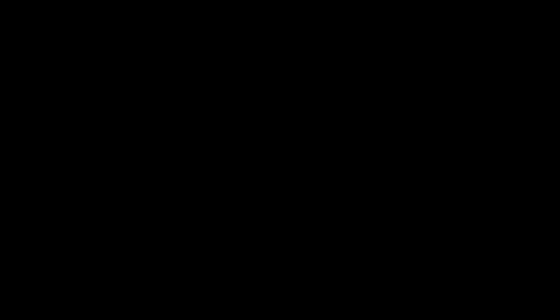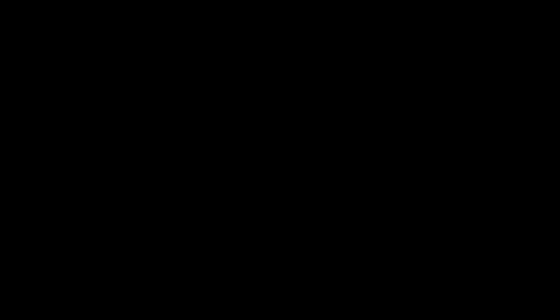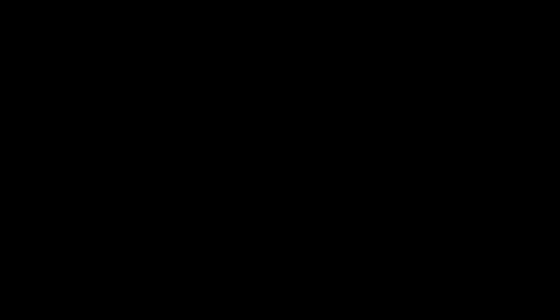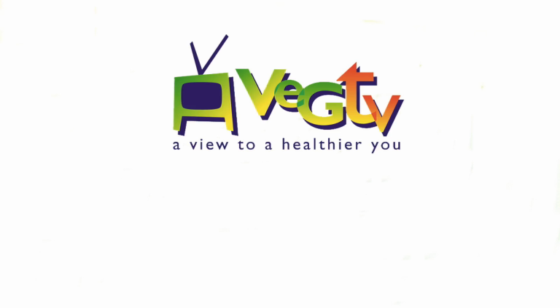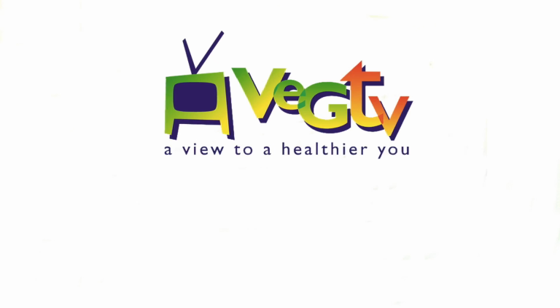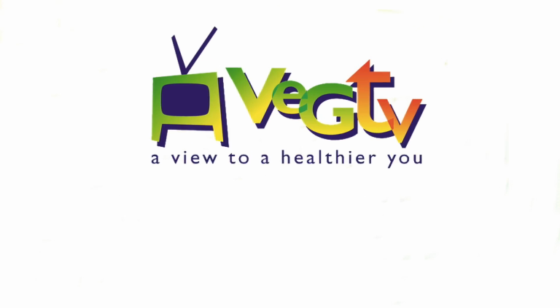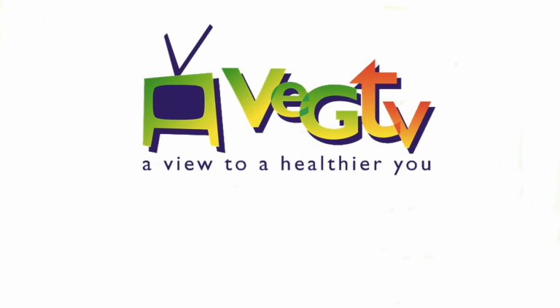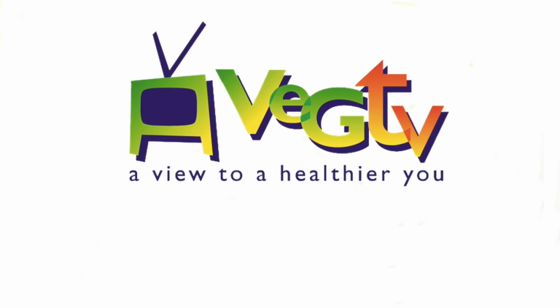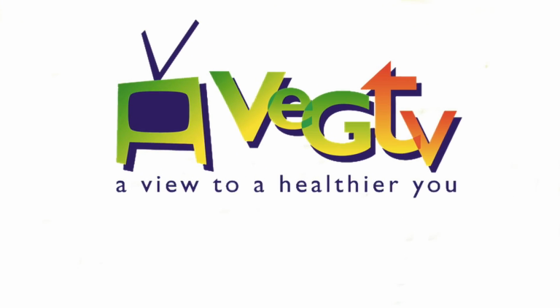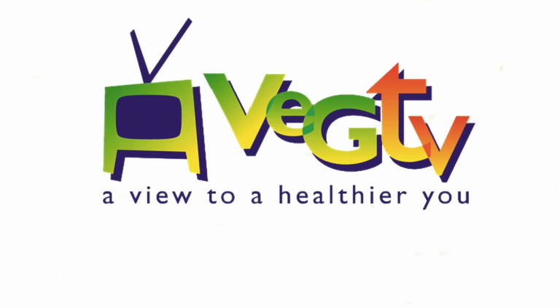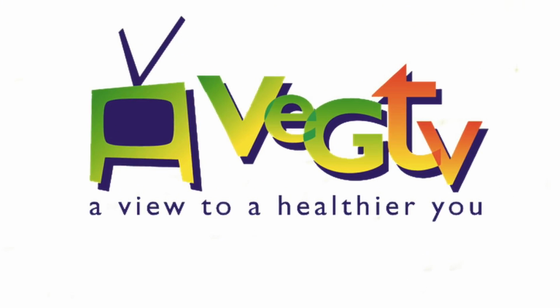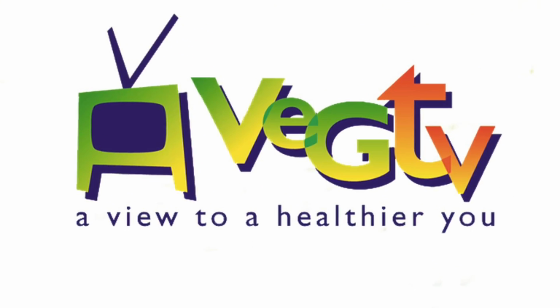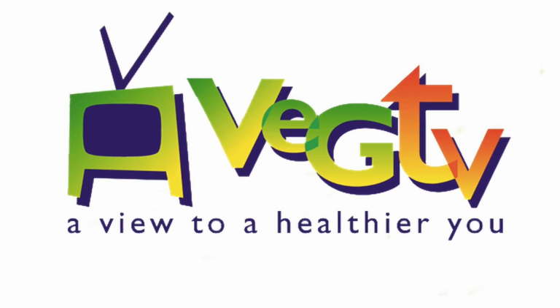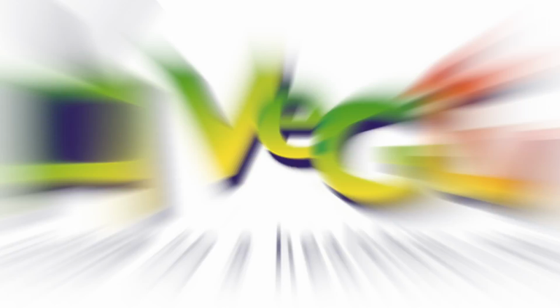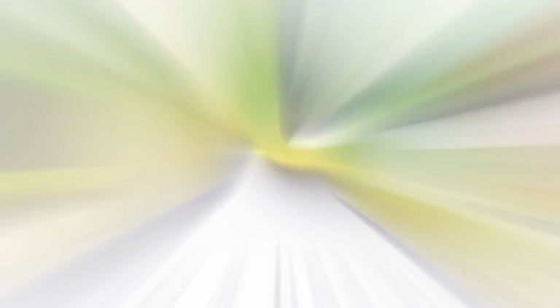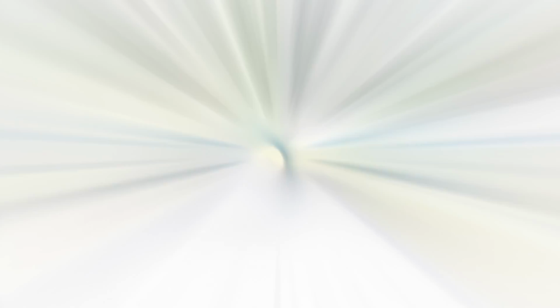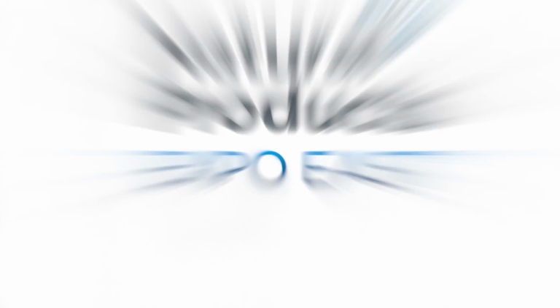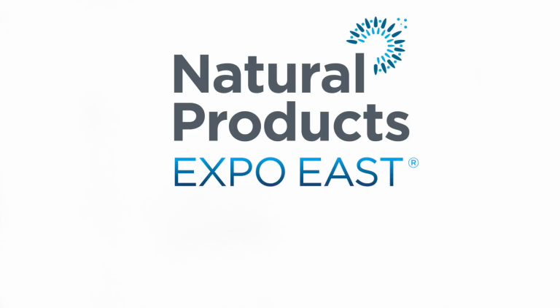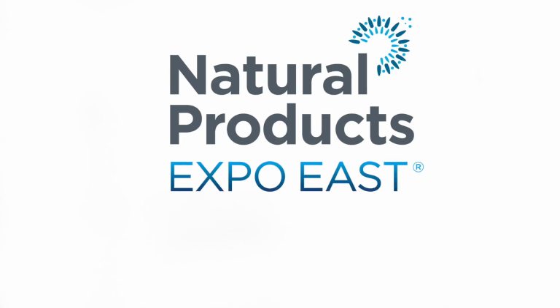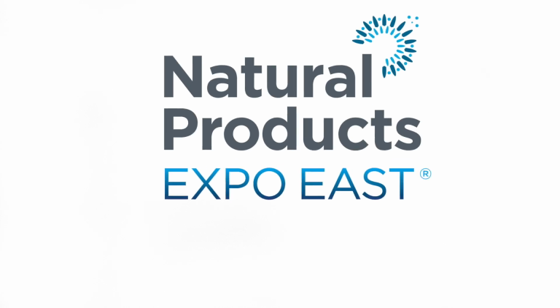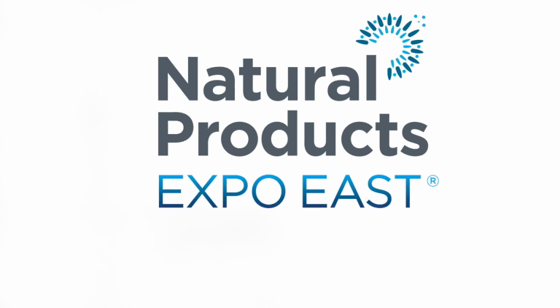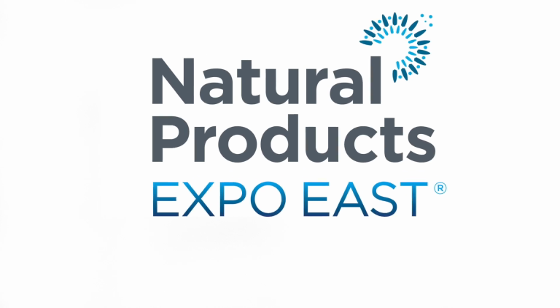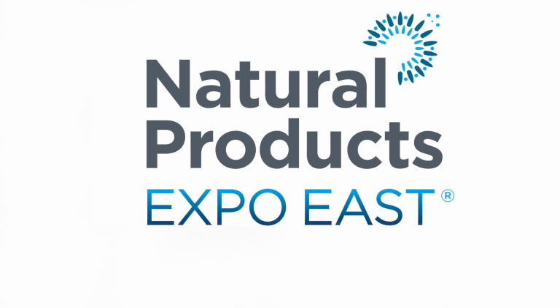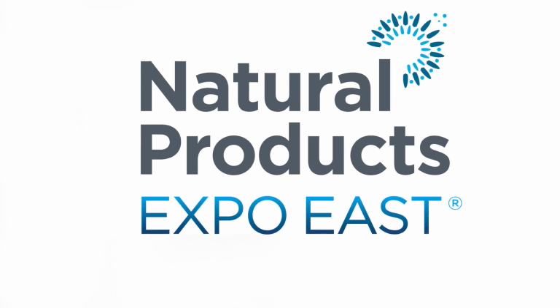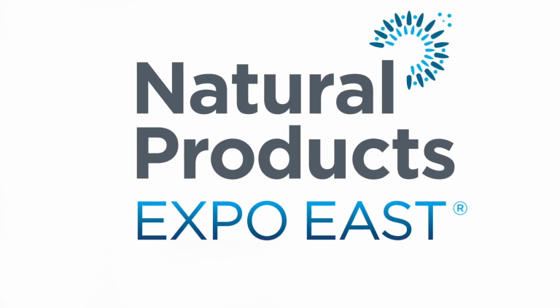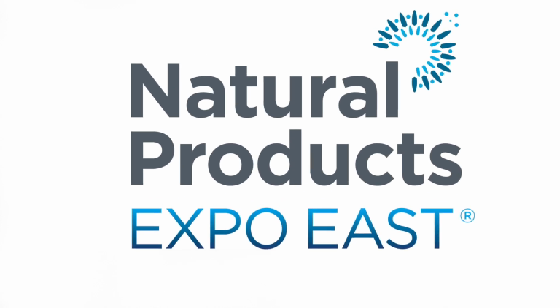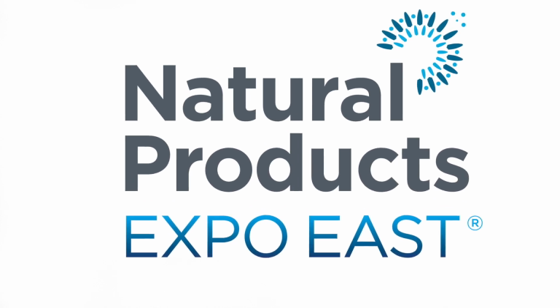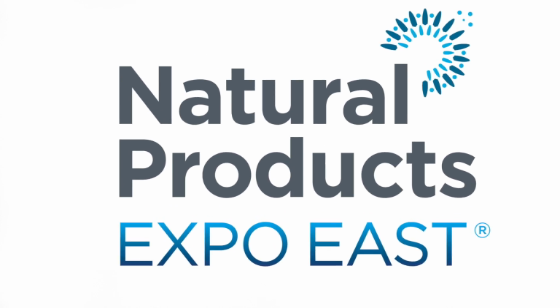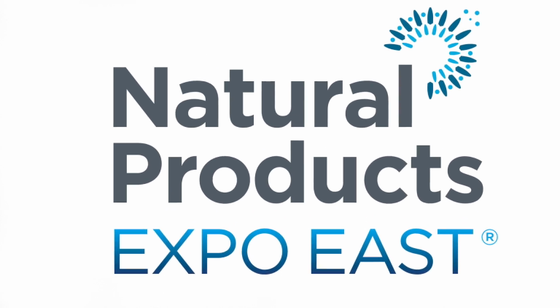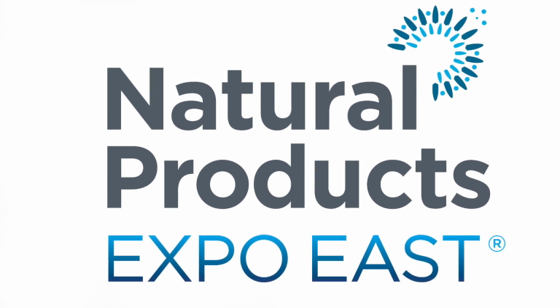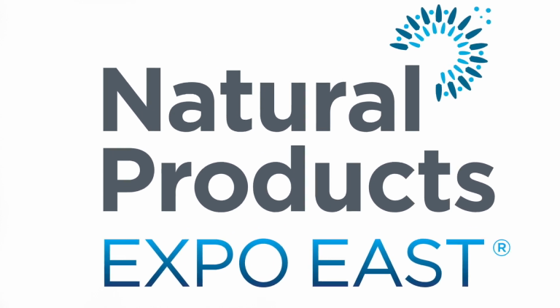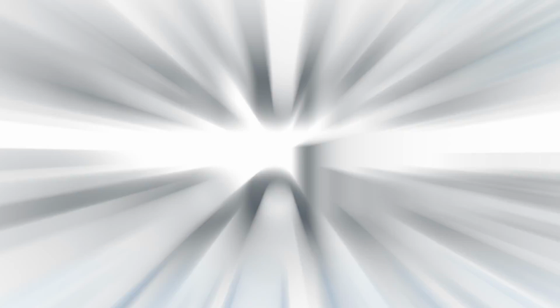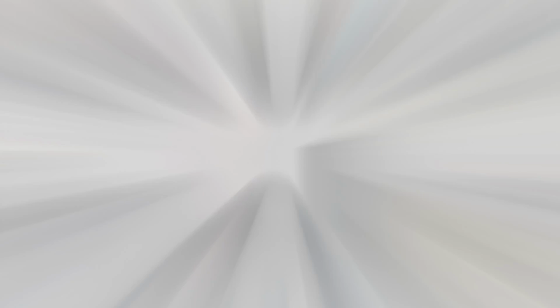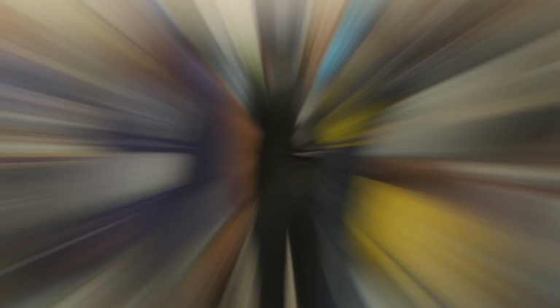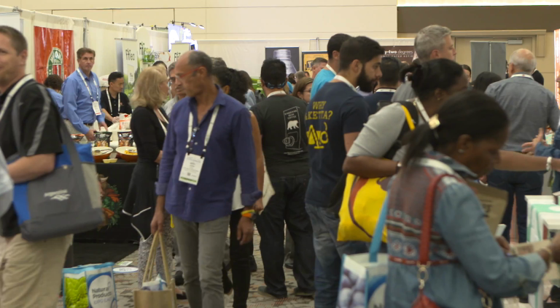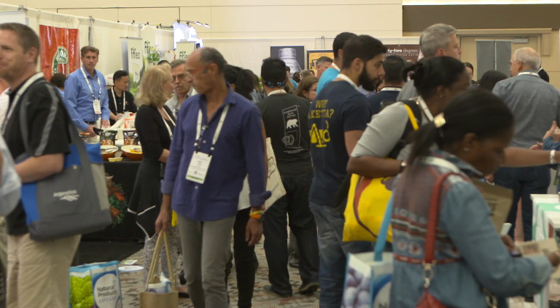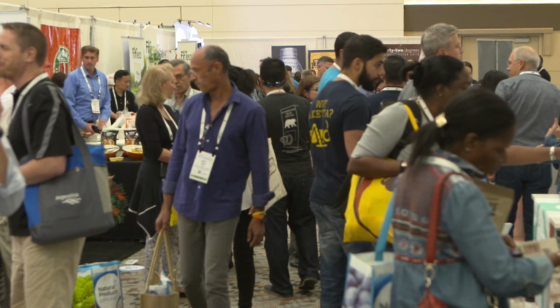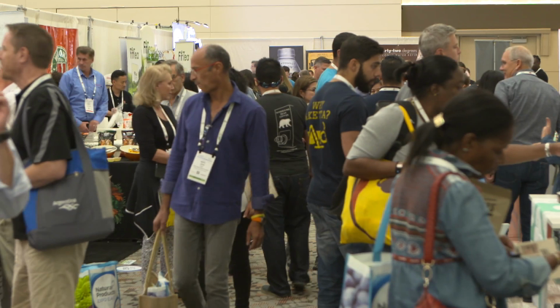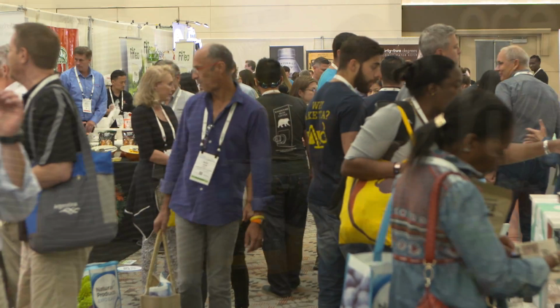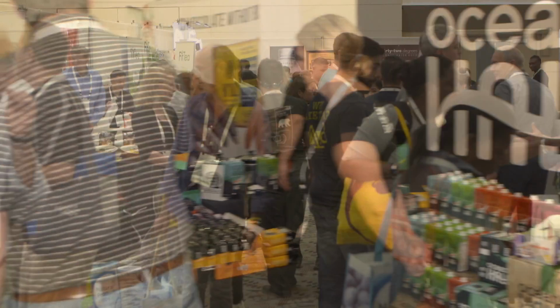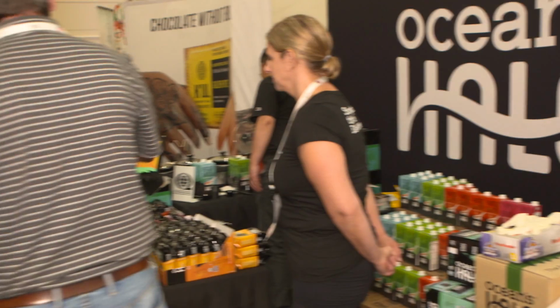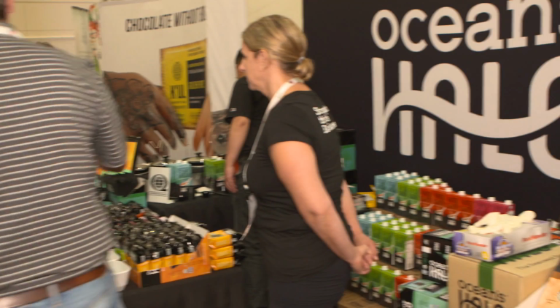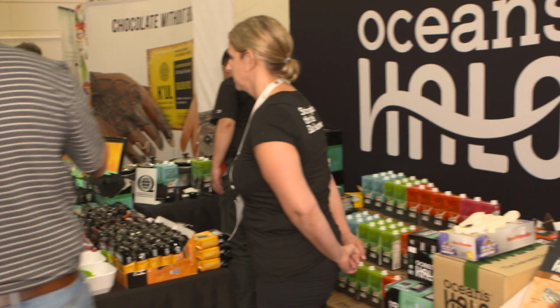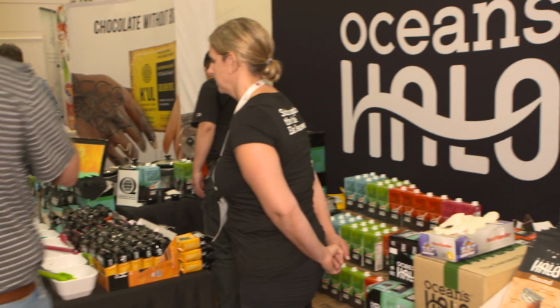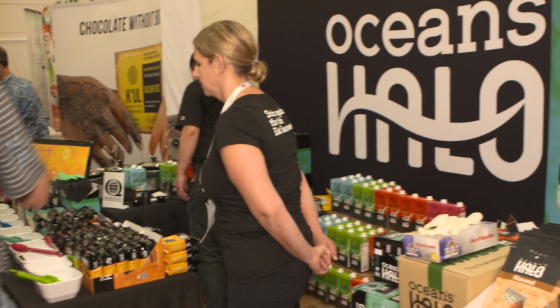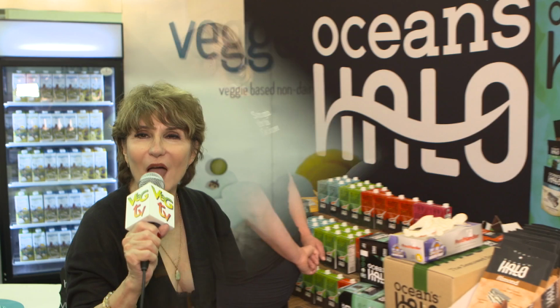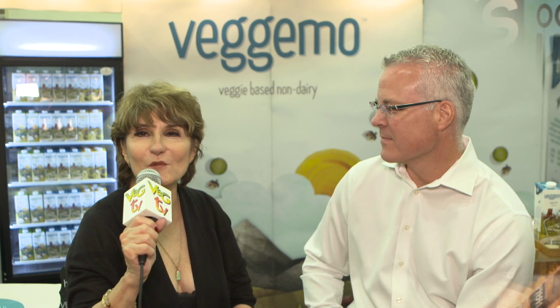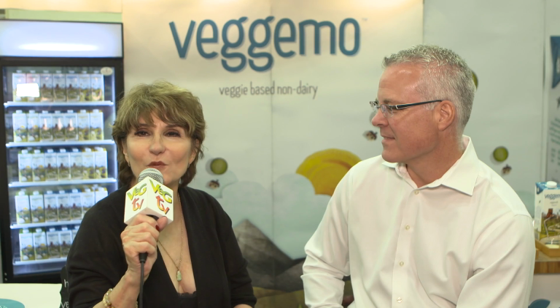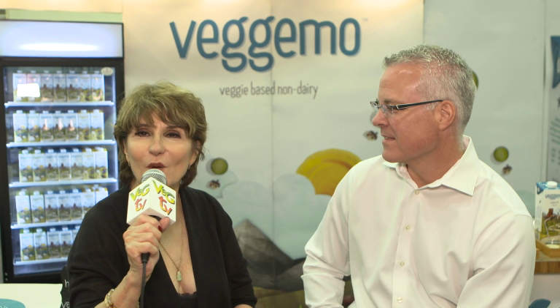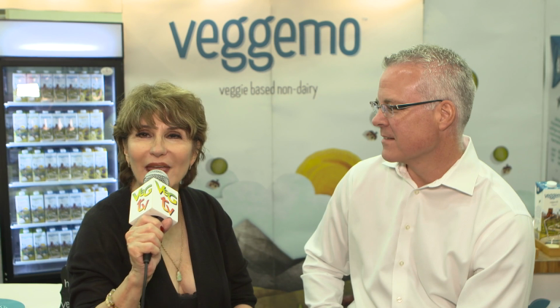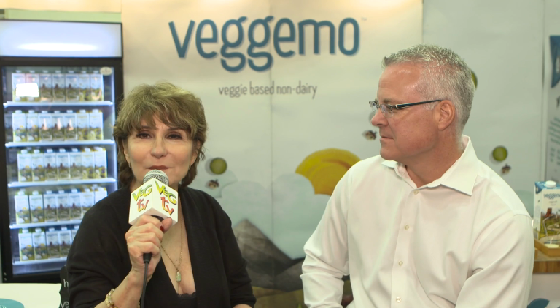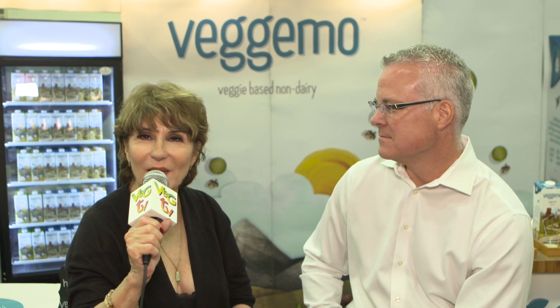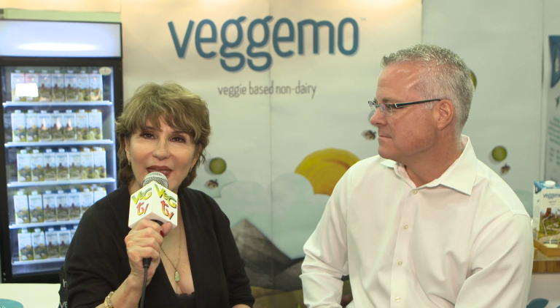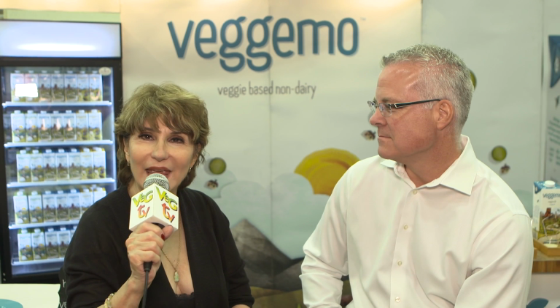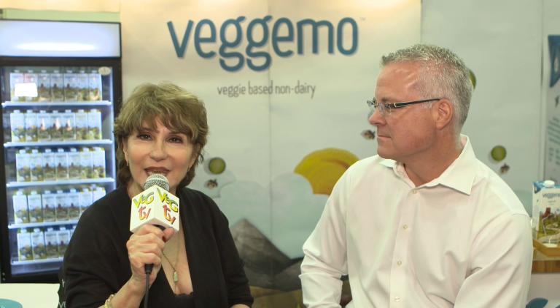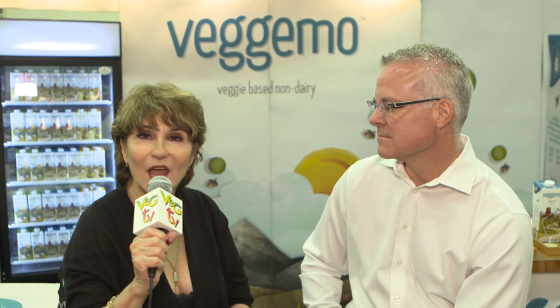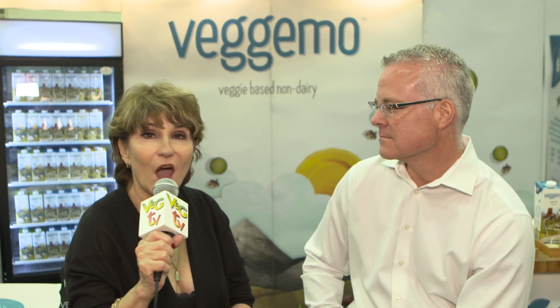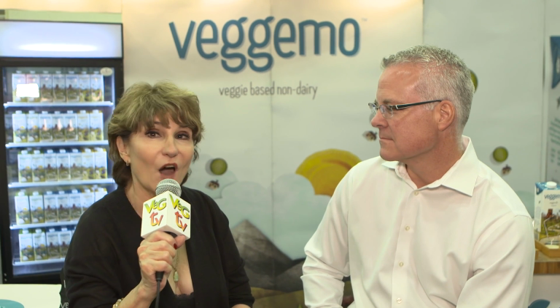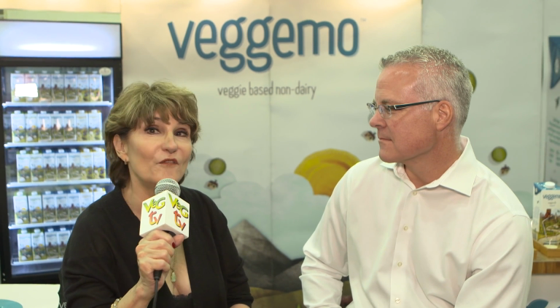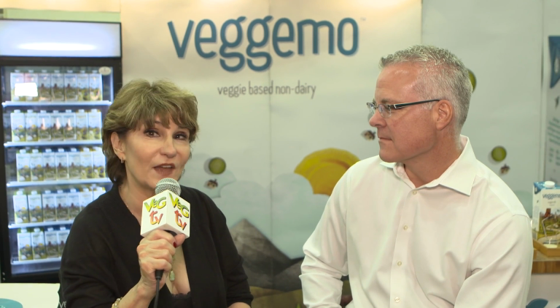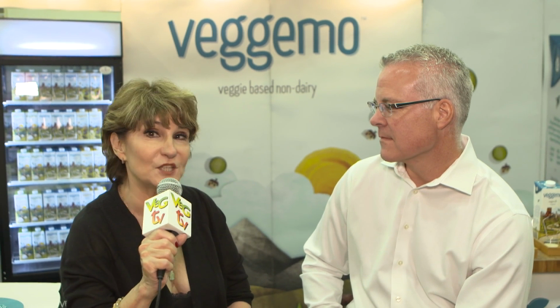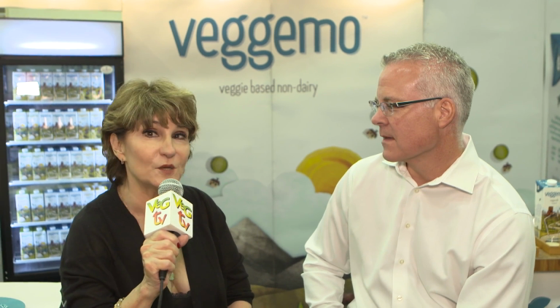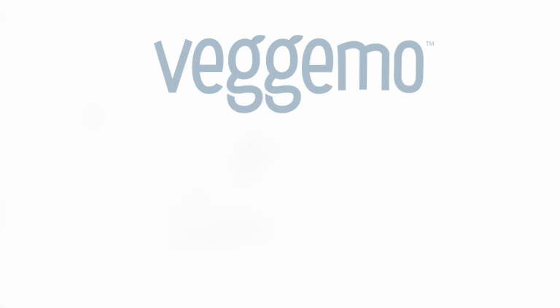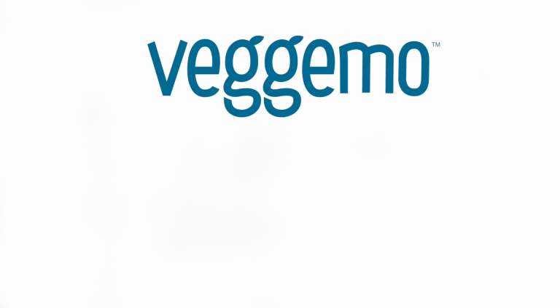You're watching VegTV. VegTV is at Natural Products Expo East. I'm with Wade Bain of VeggieMo.